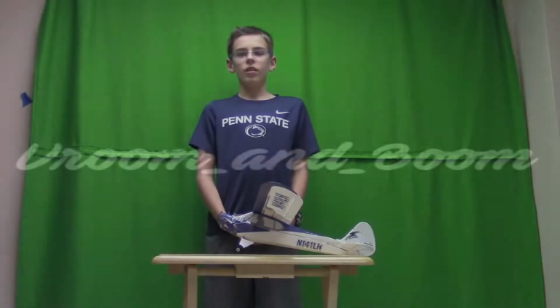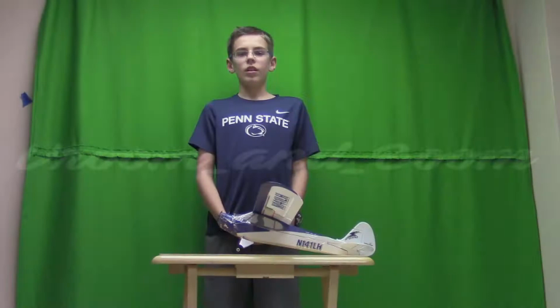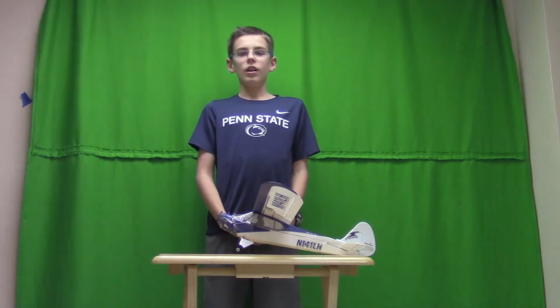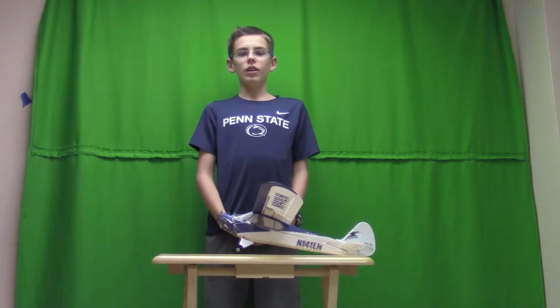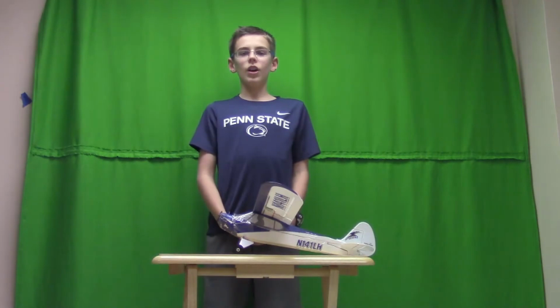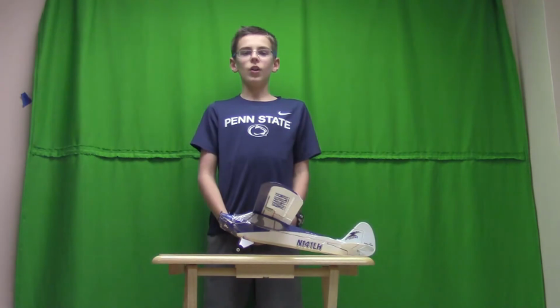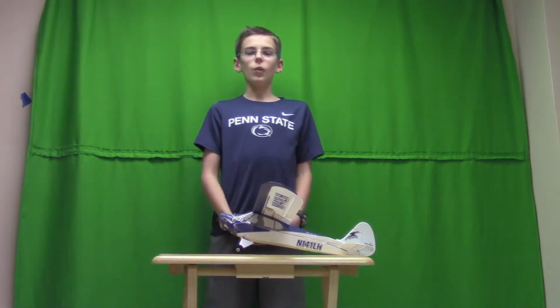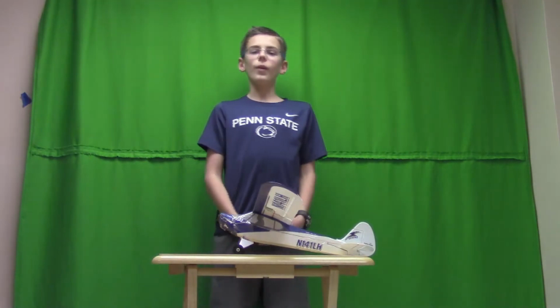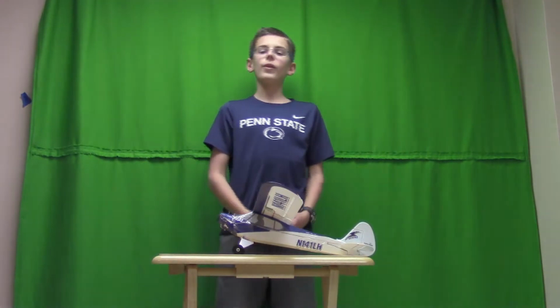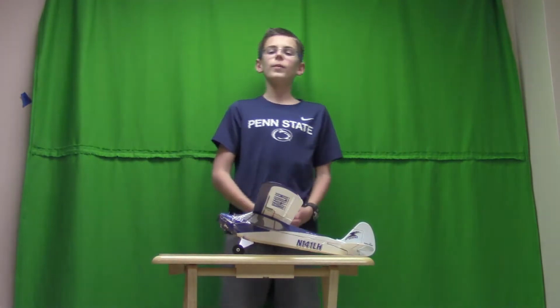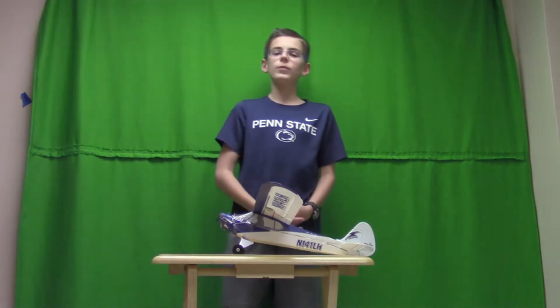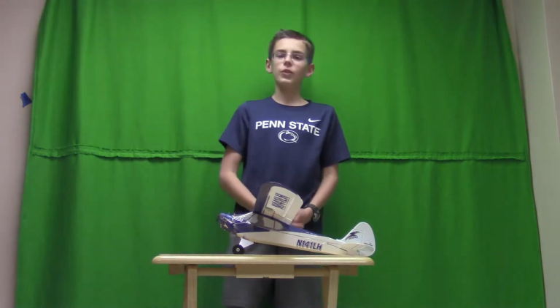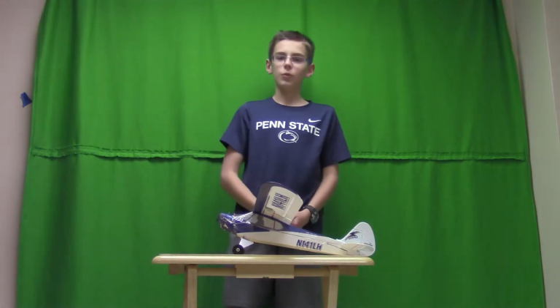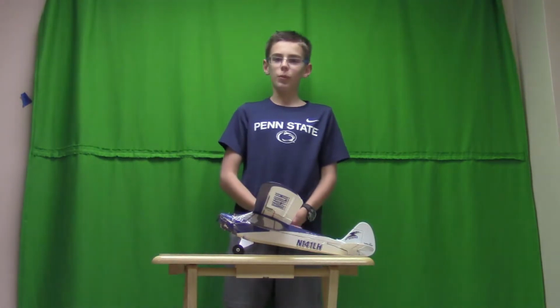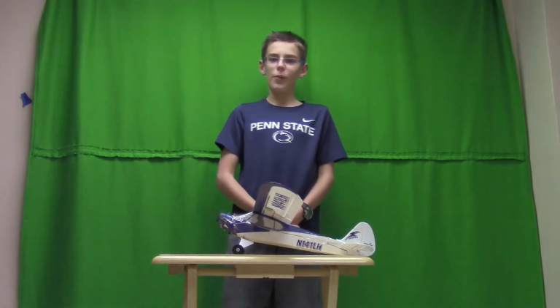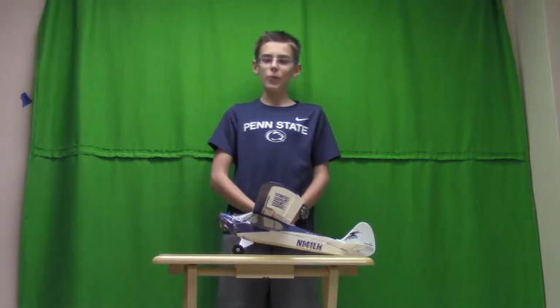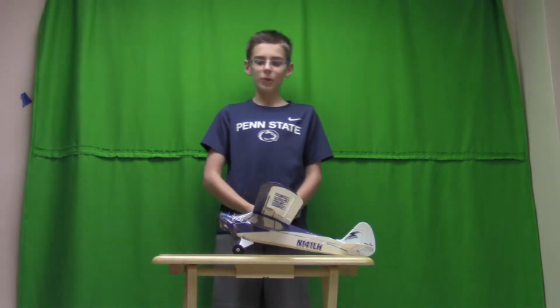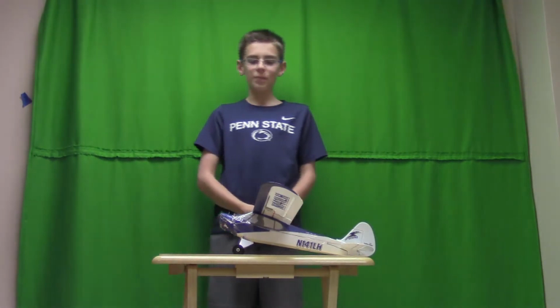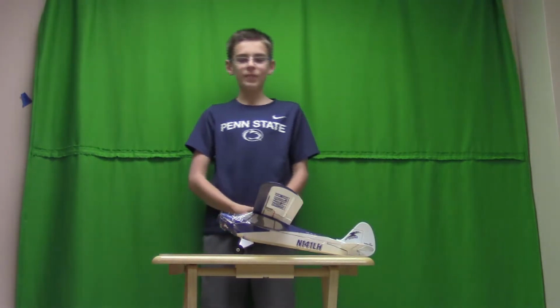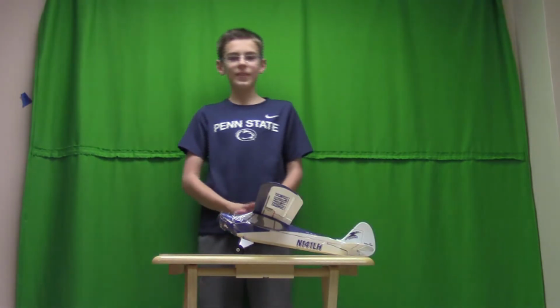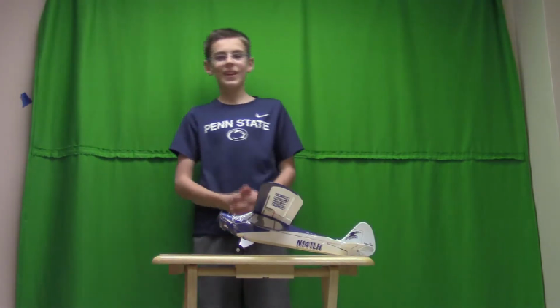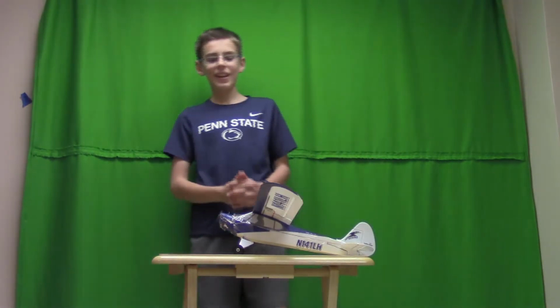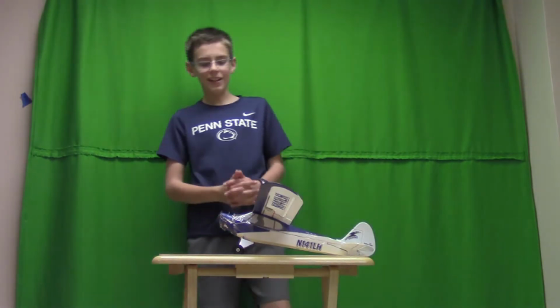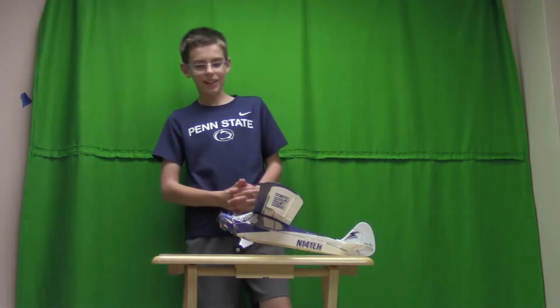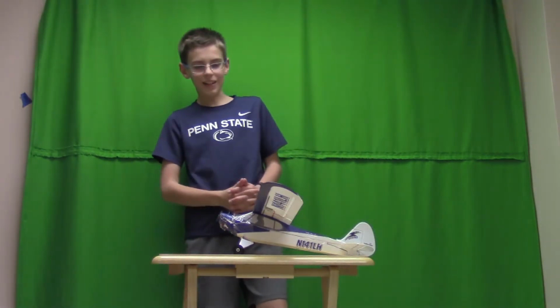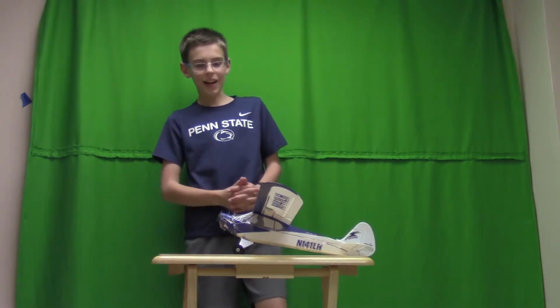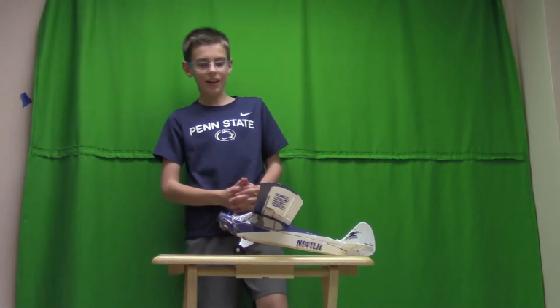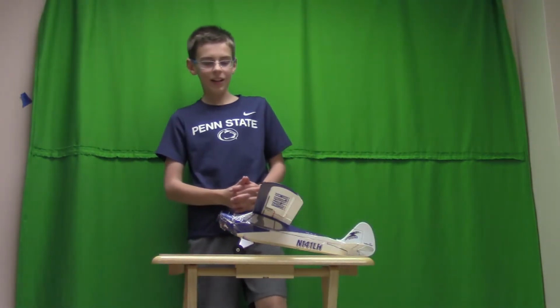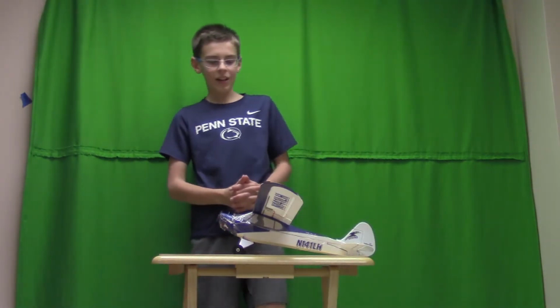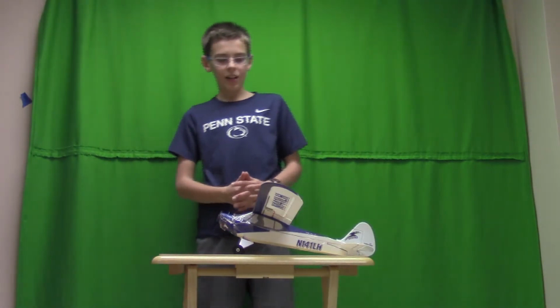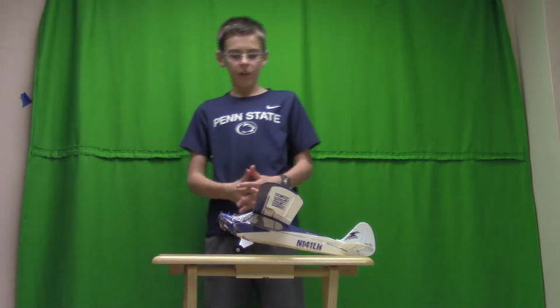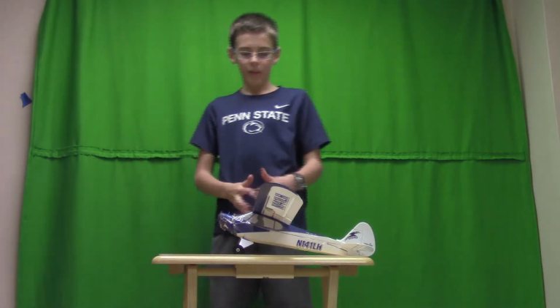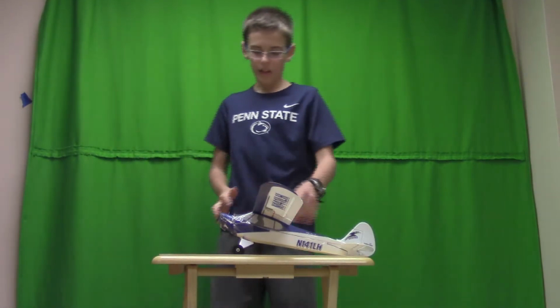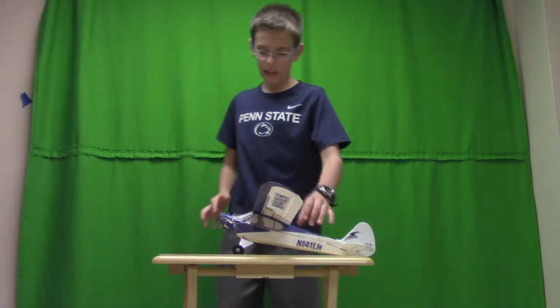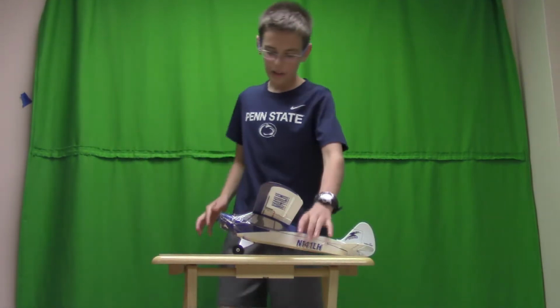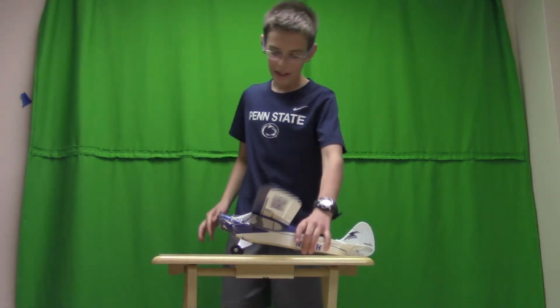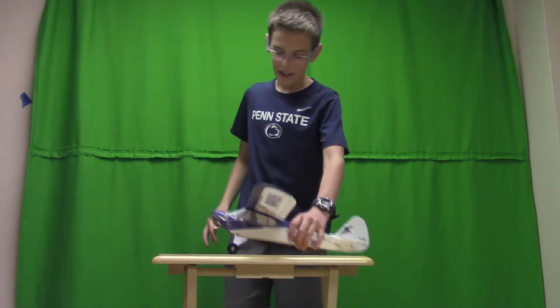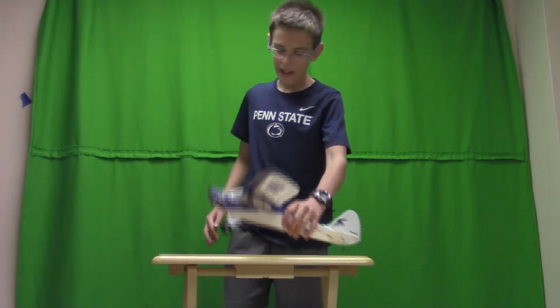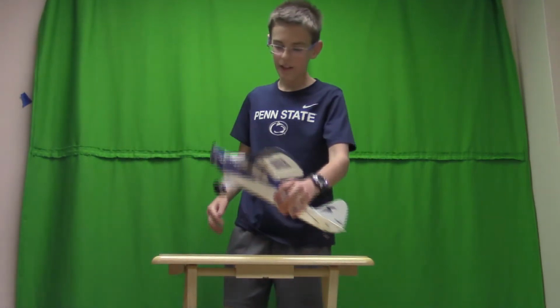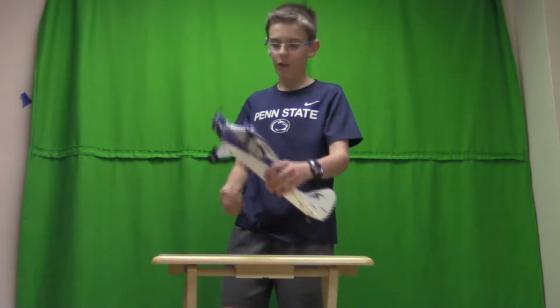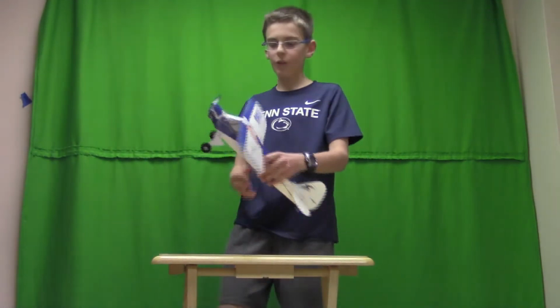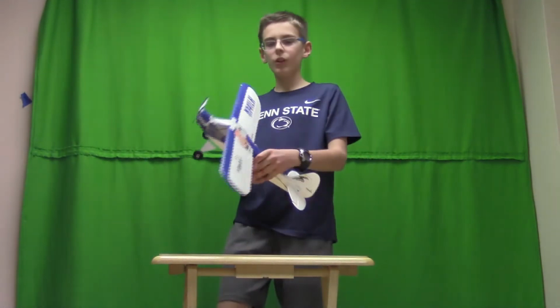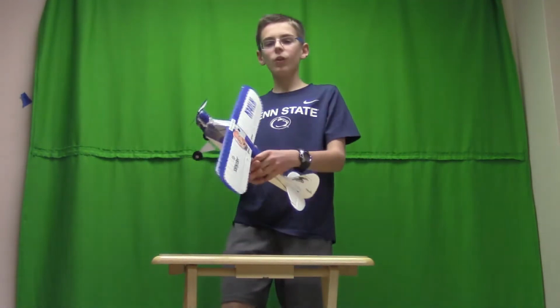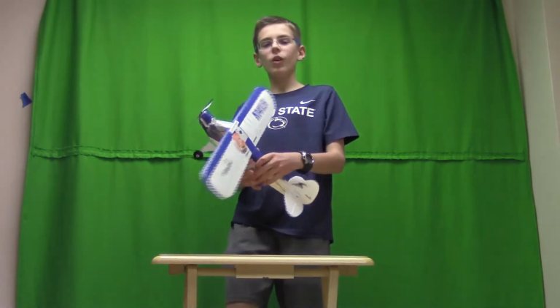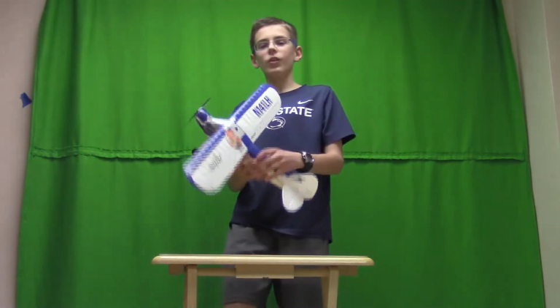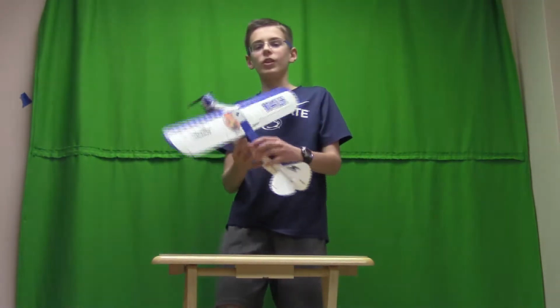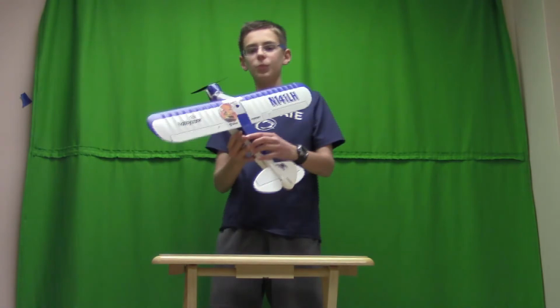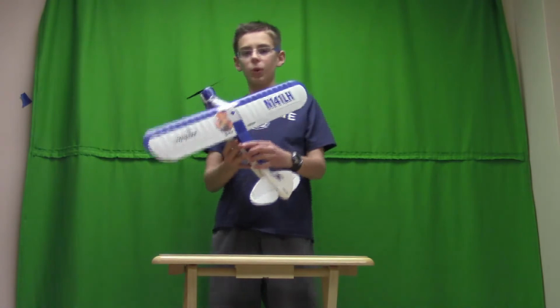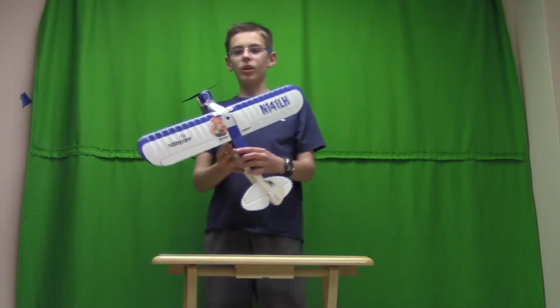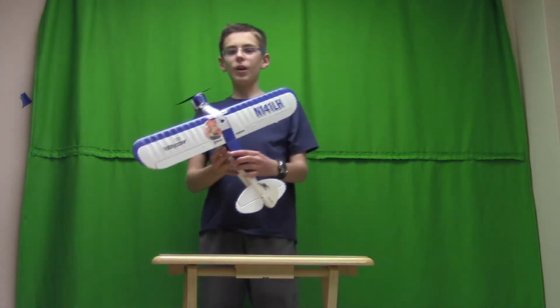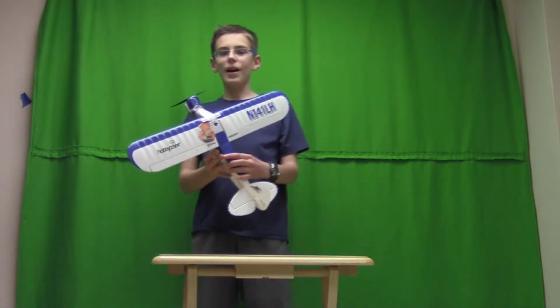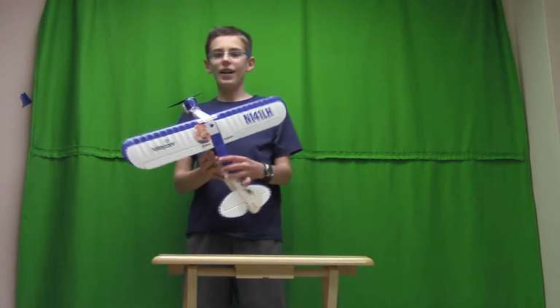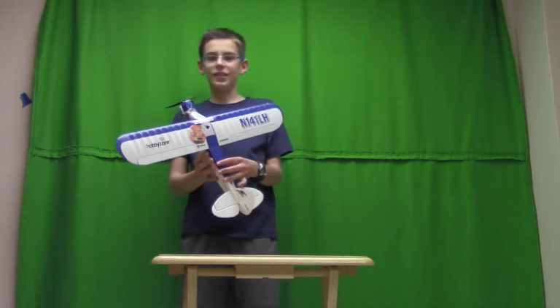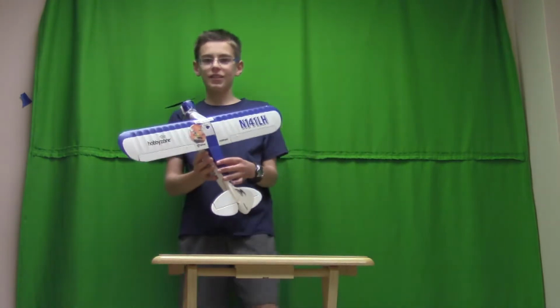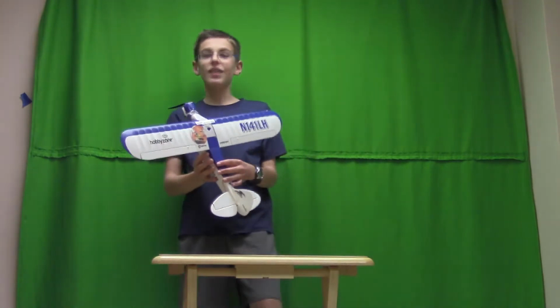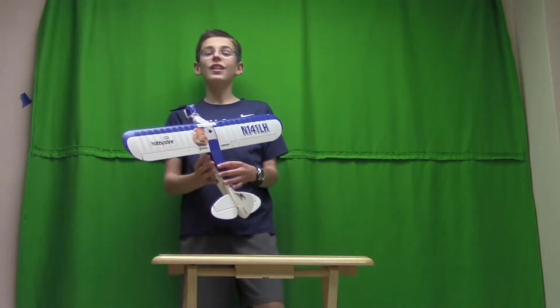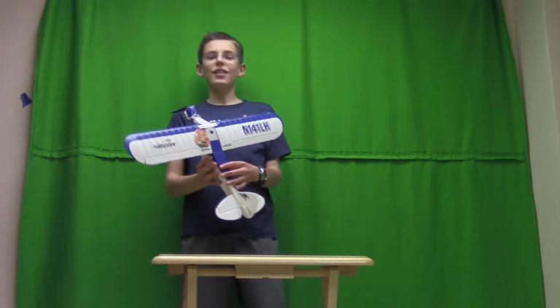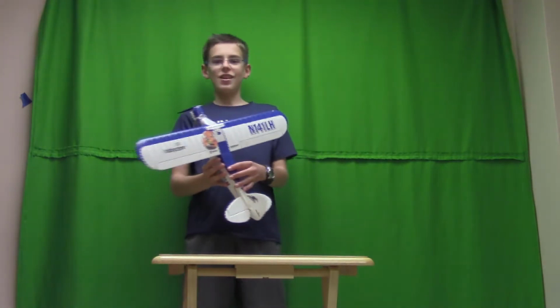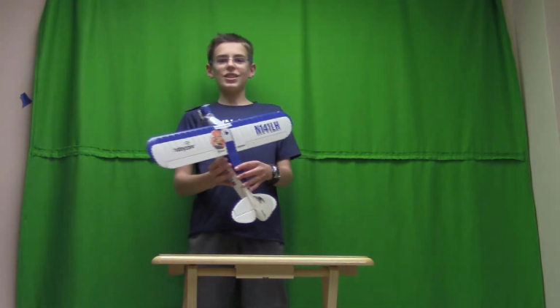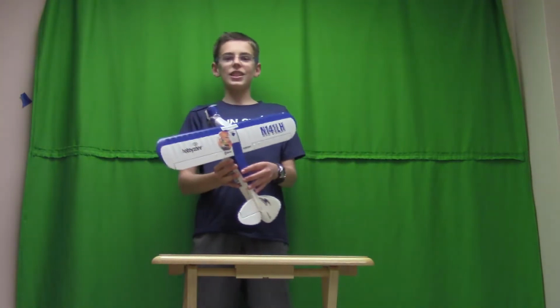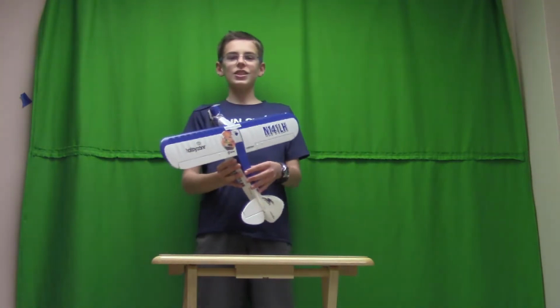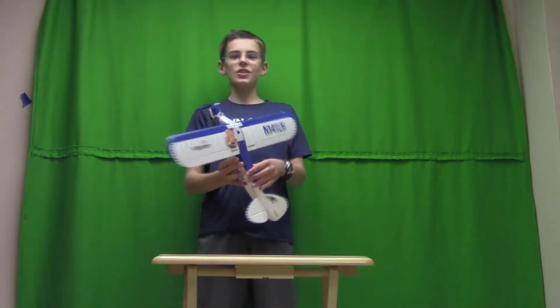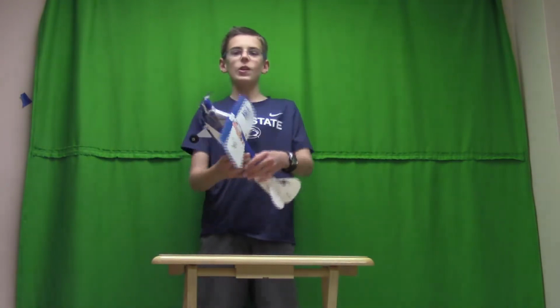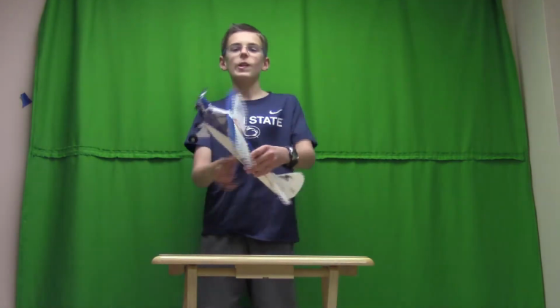Hello, welcome to Vroom and Boom, and today we are doing a review on the Sport Cub S. Let's get started.